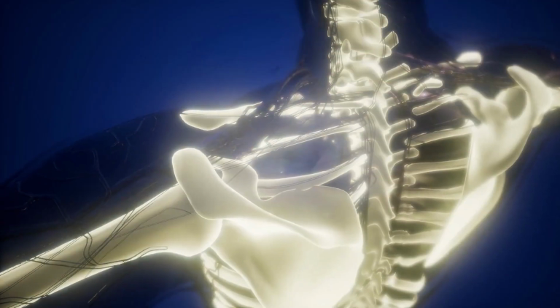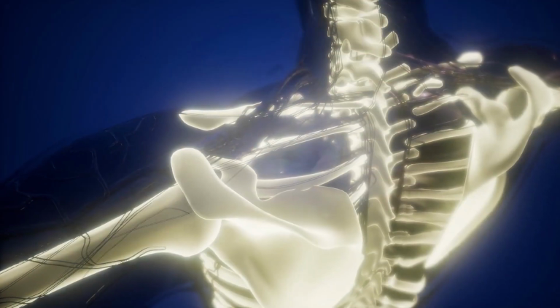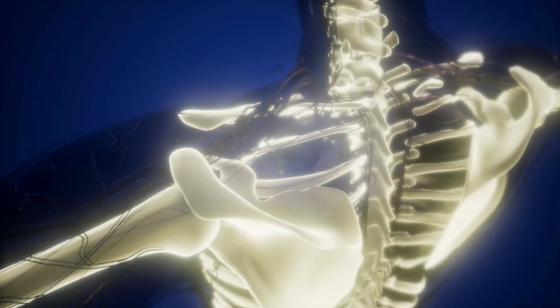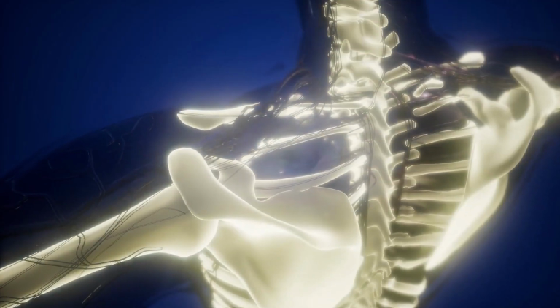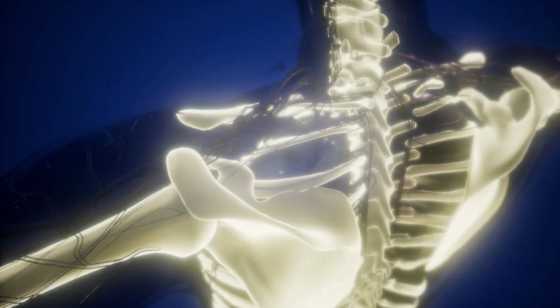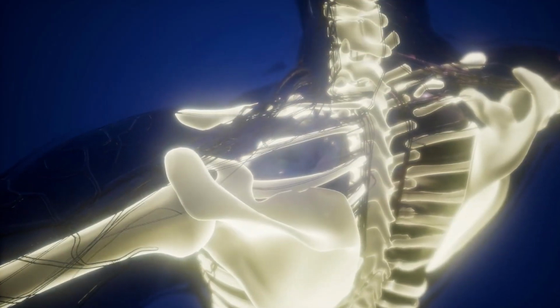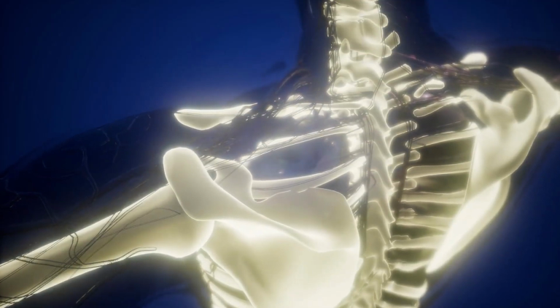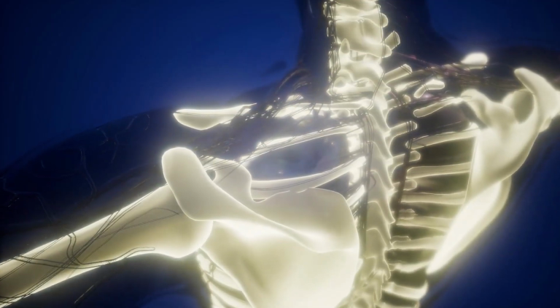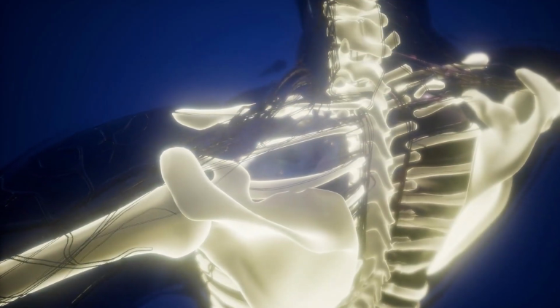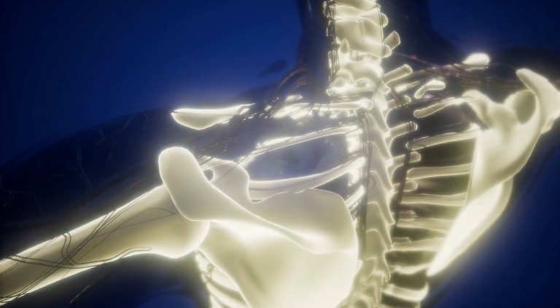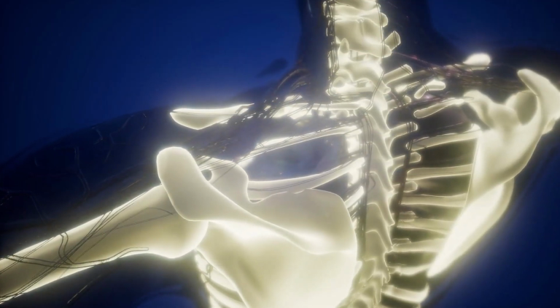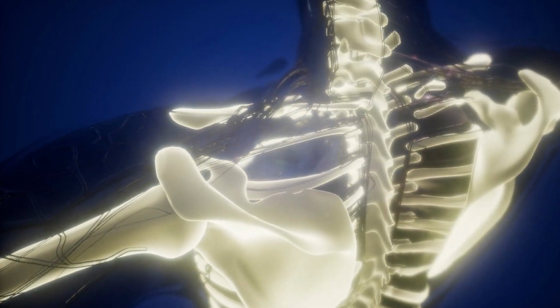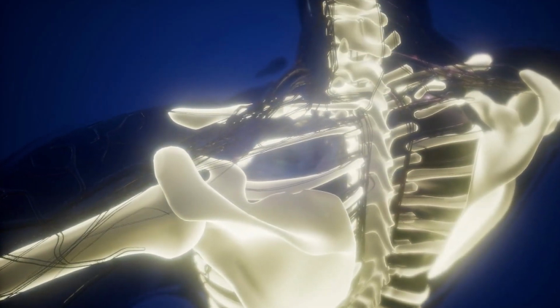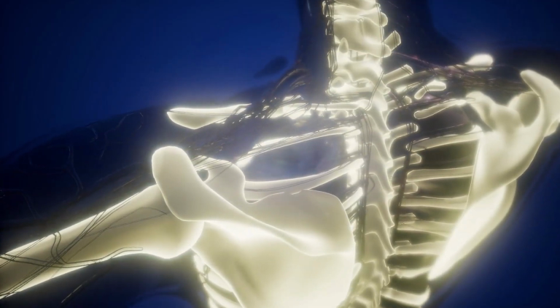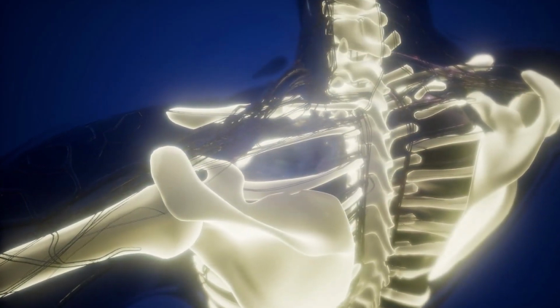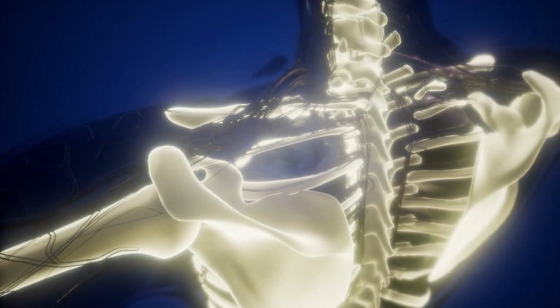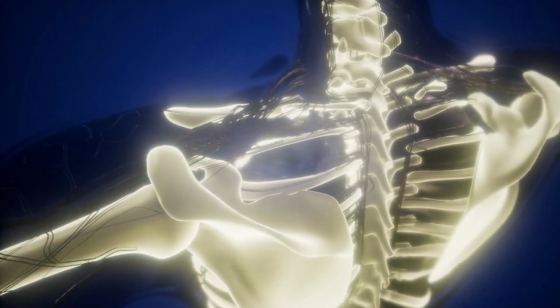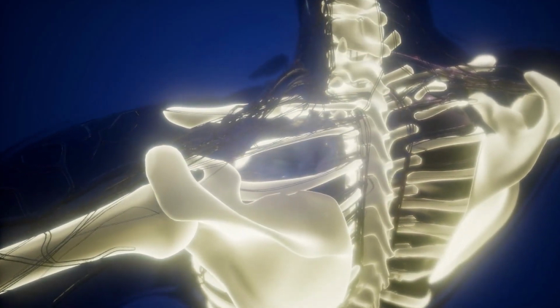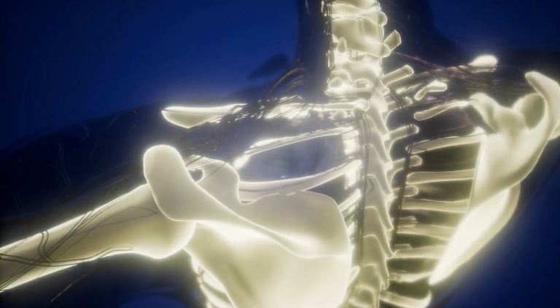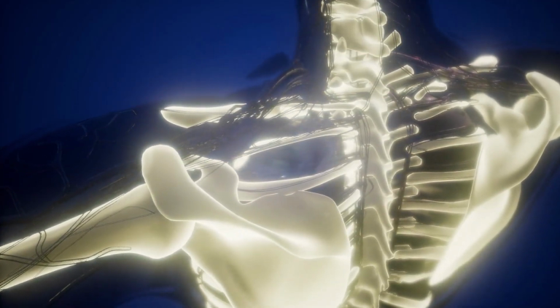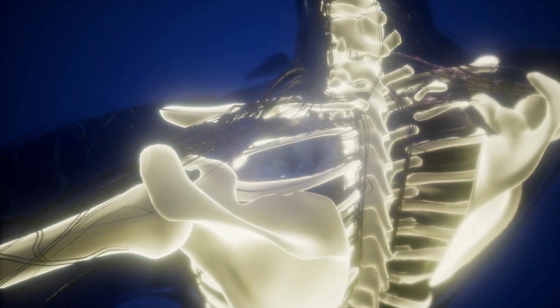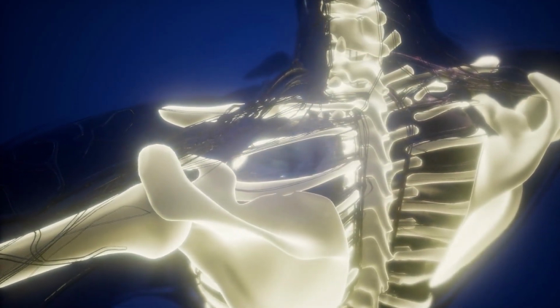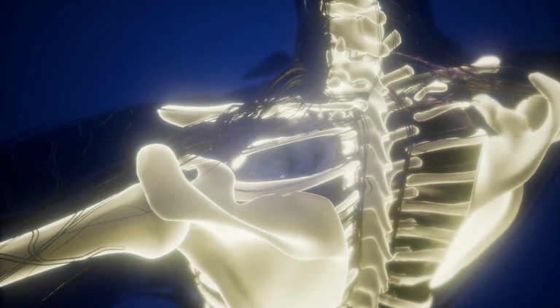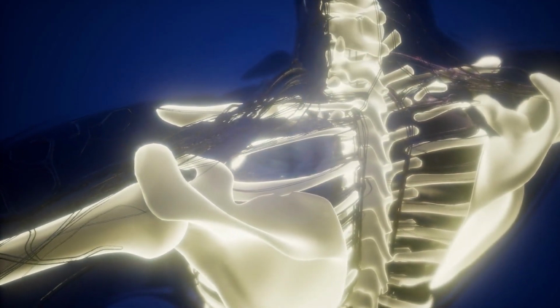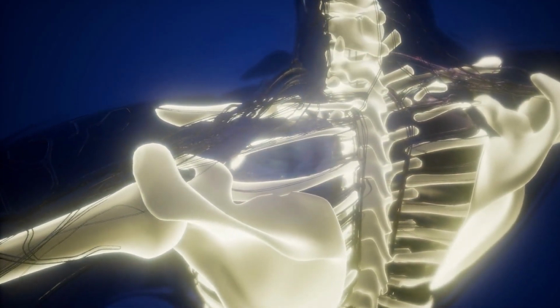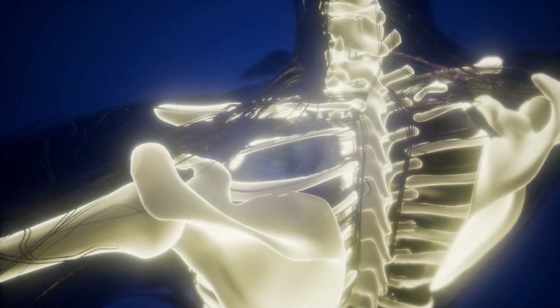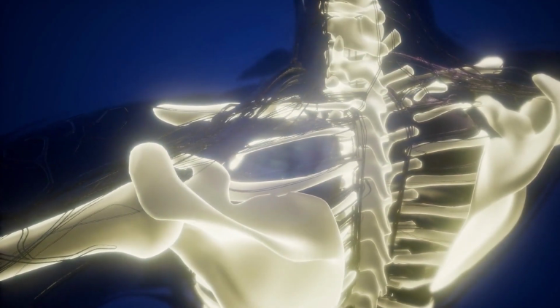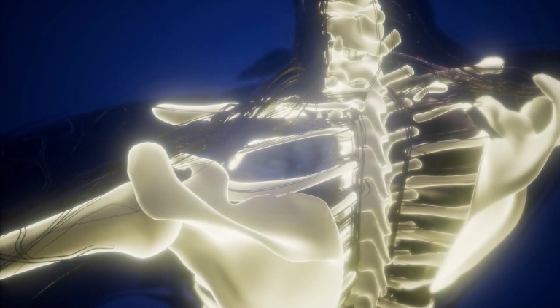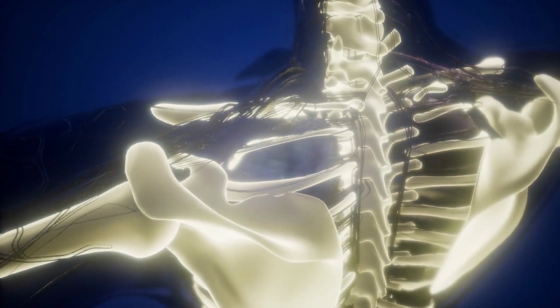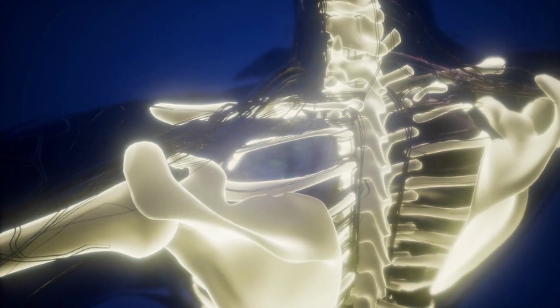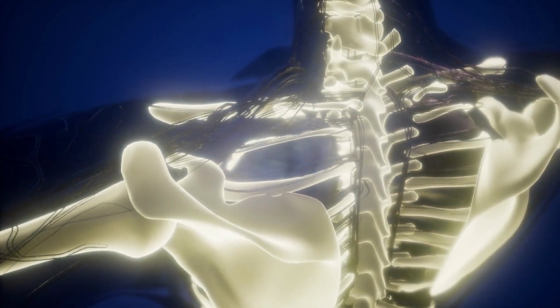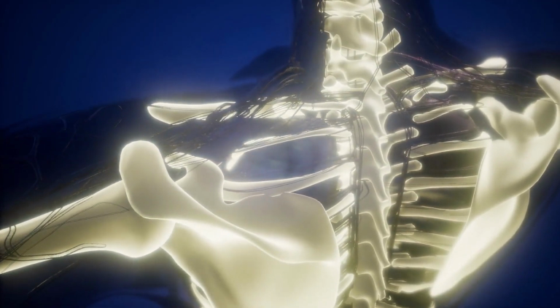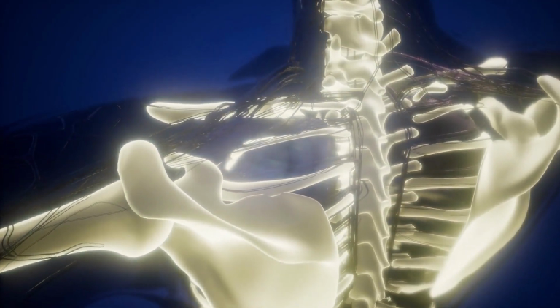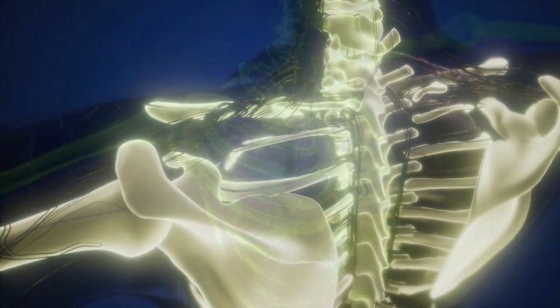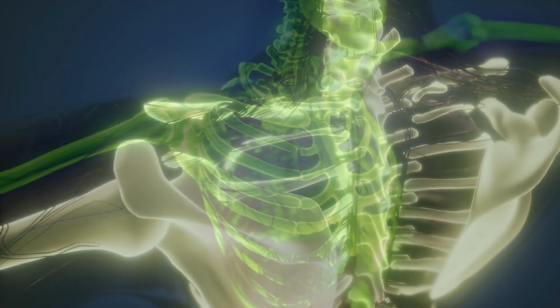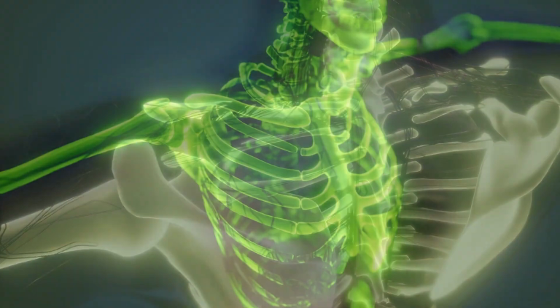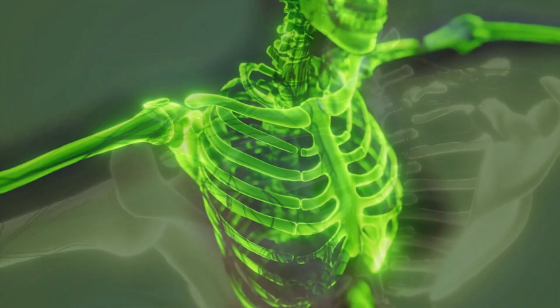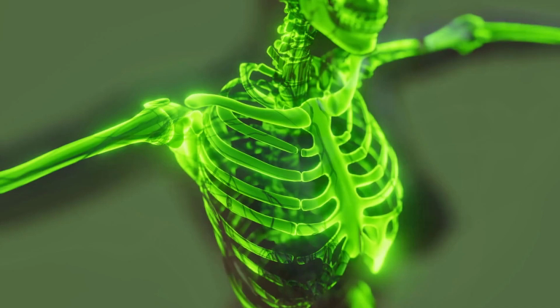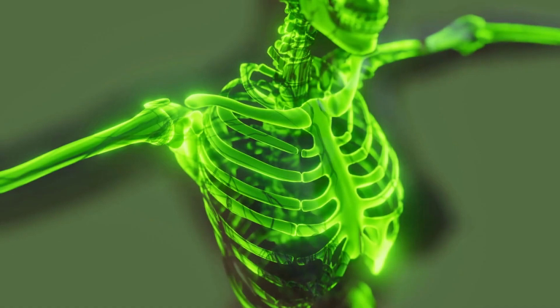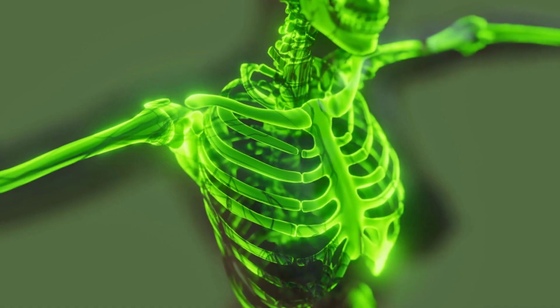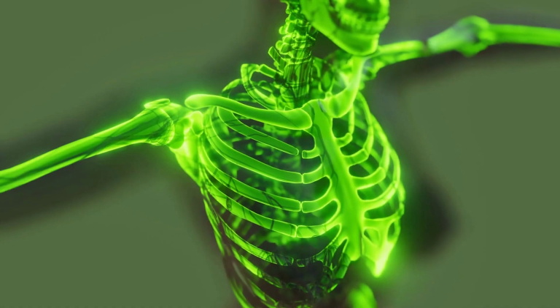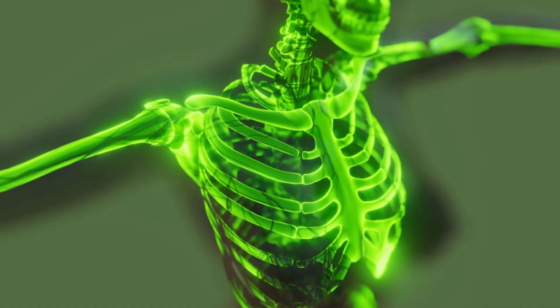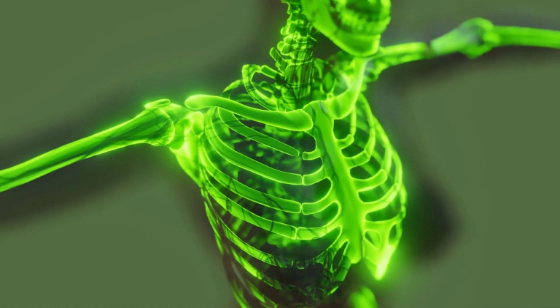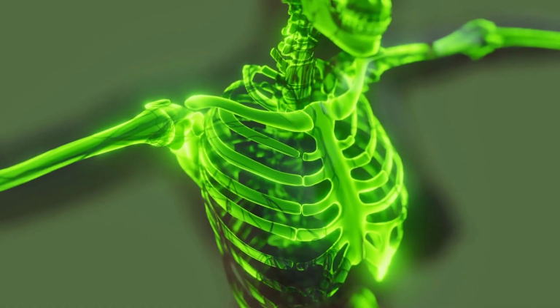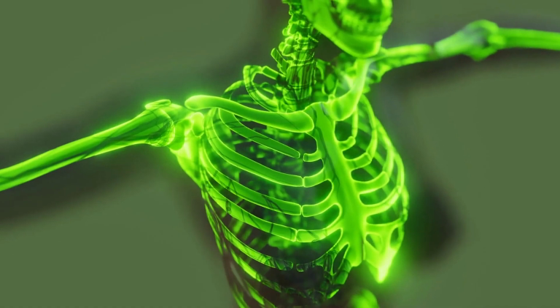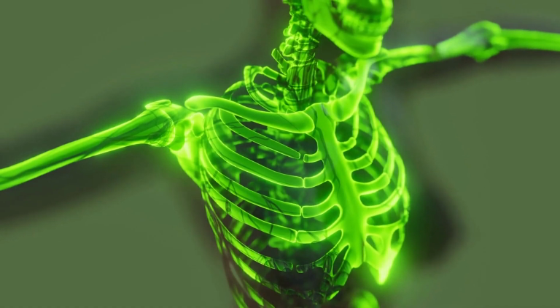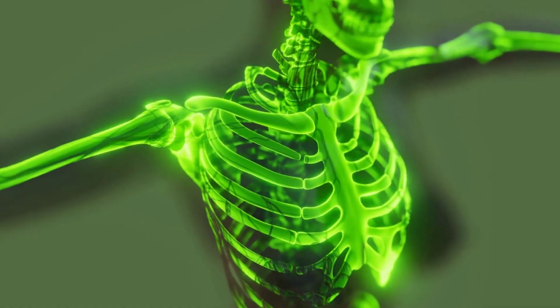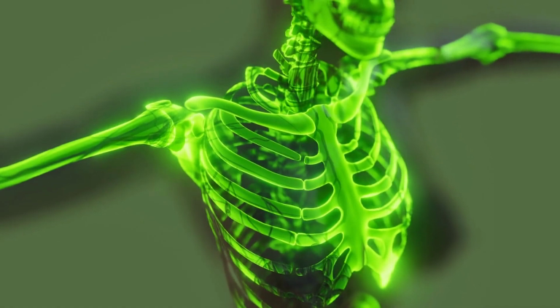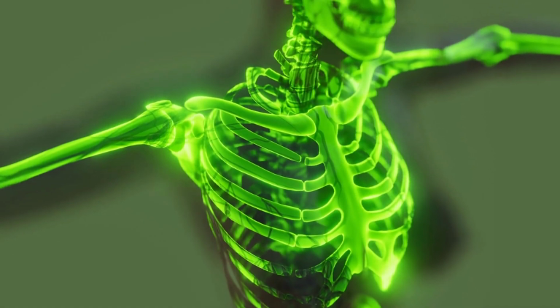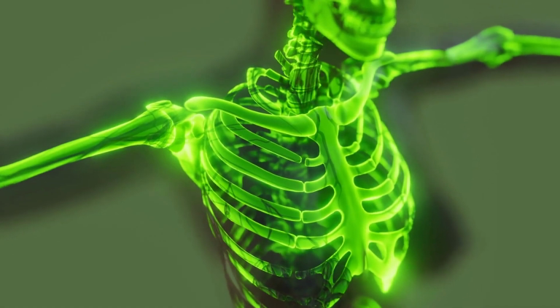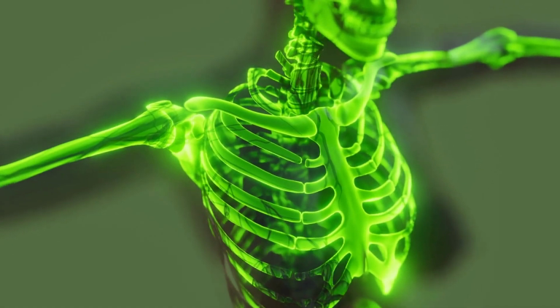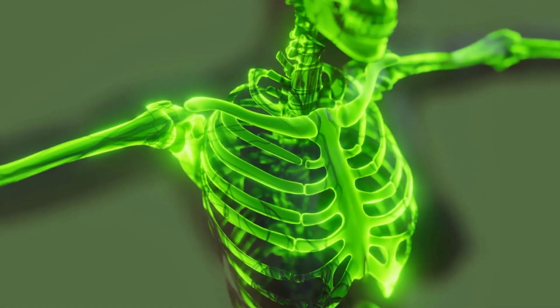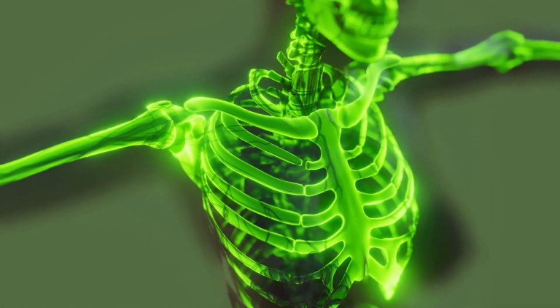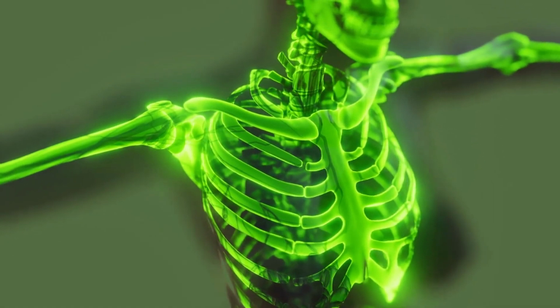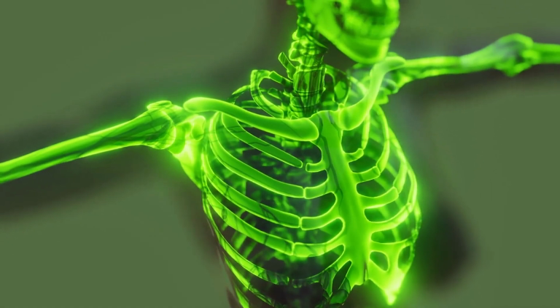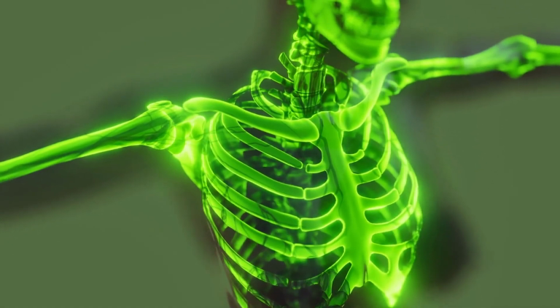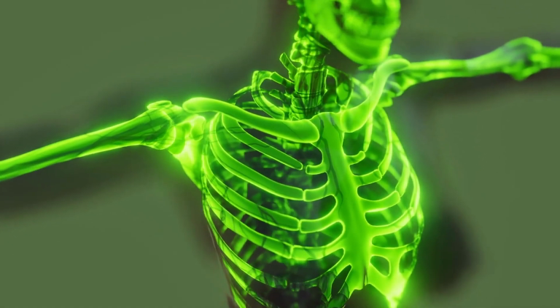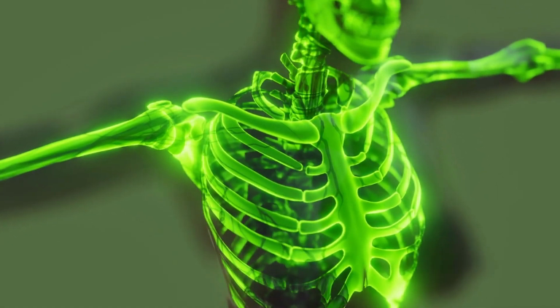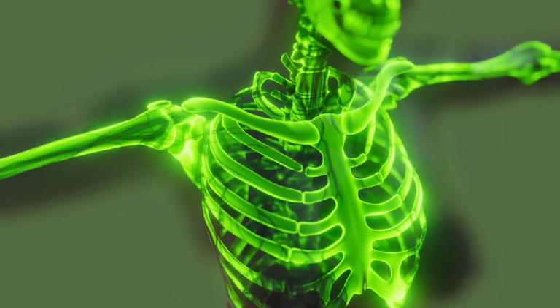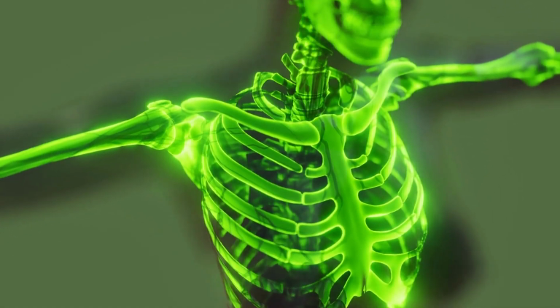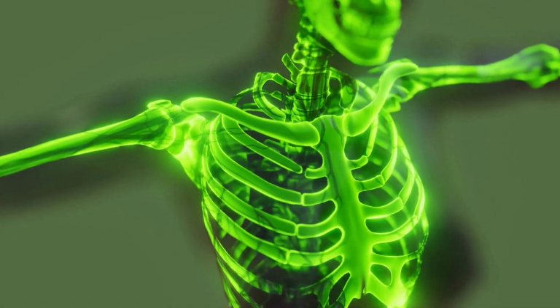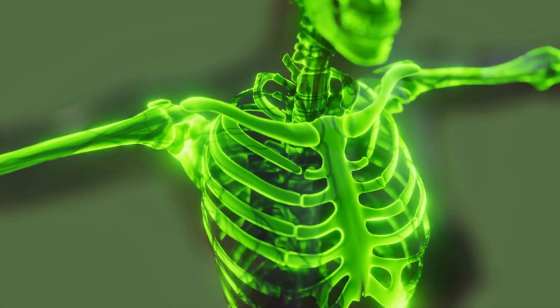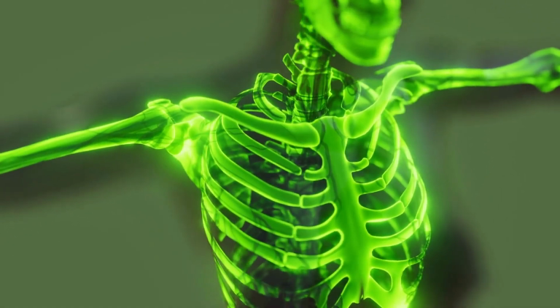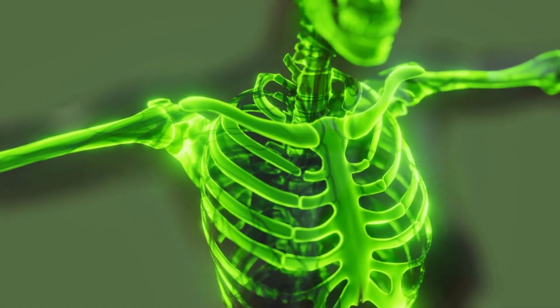The human spine is made up of 33 individual vertebrae. The human rib cage is made up of 24 ribs, 12 on each side.